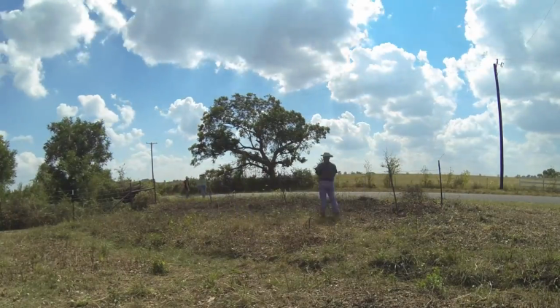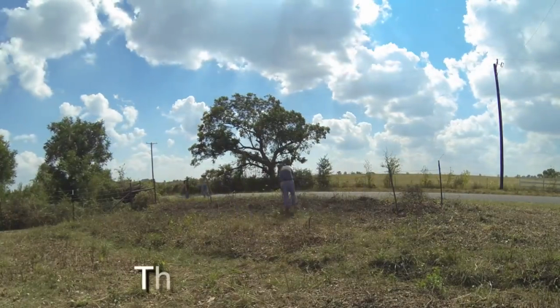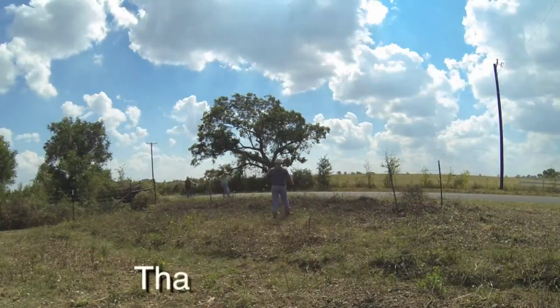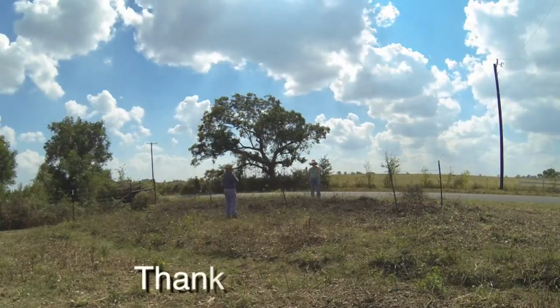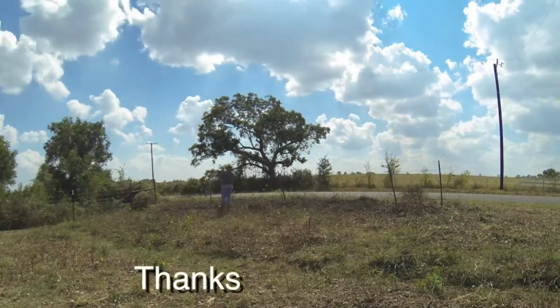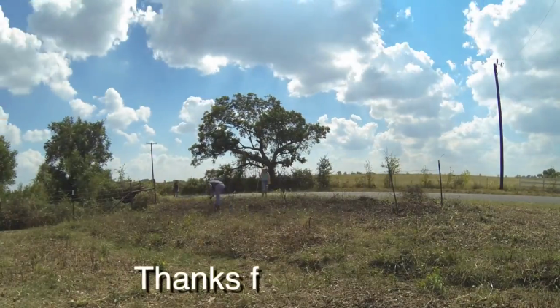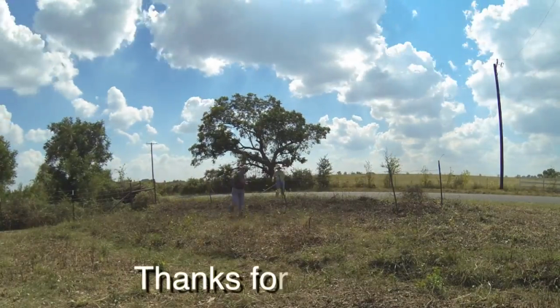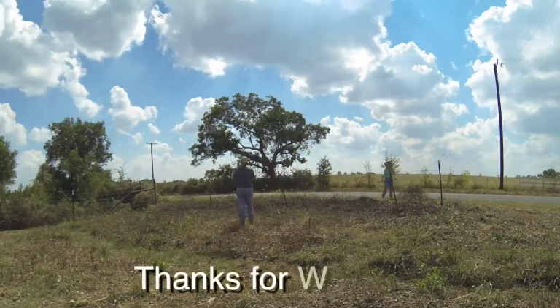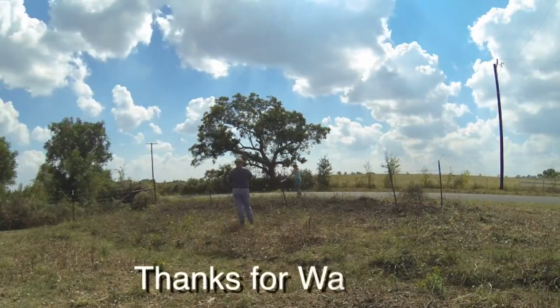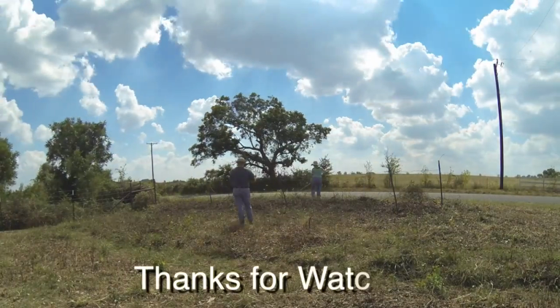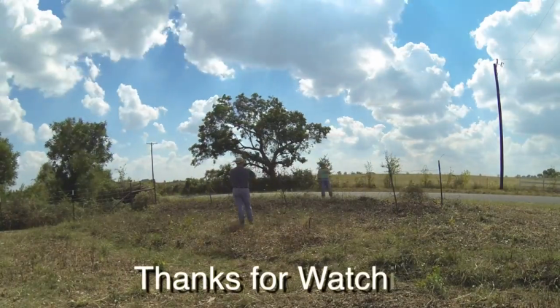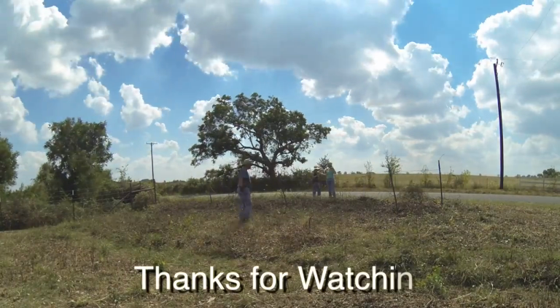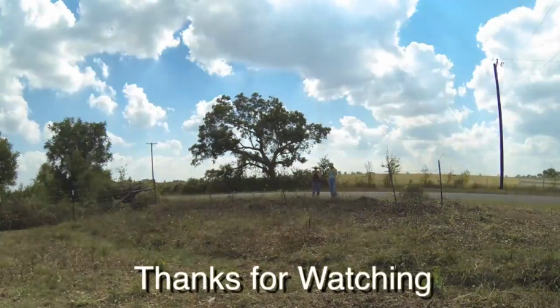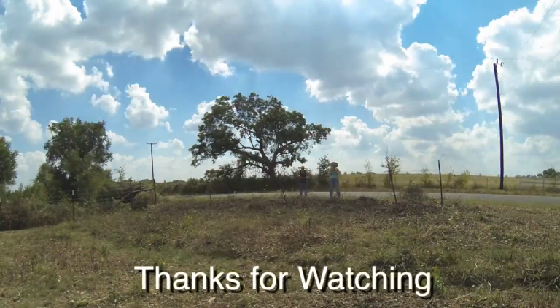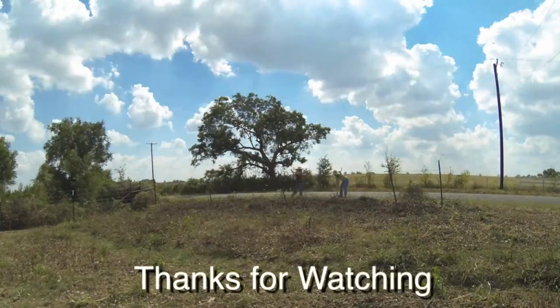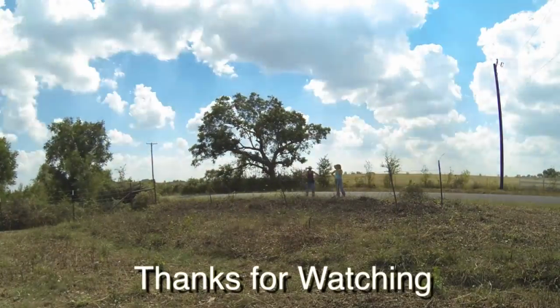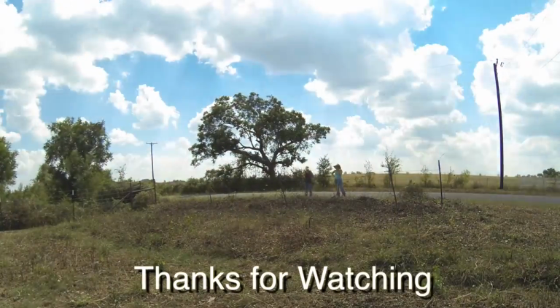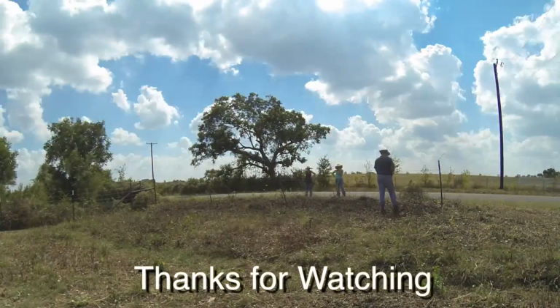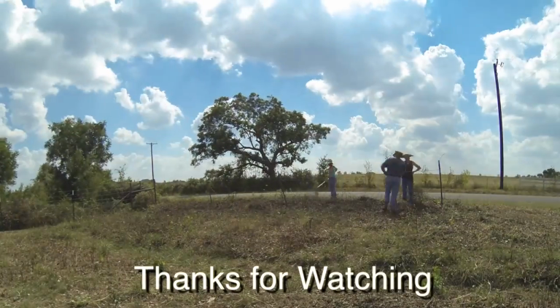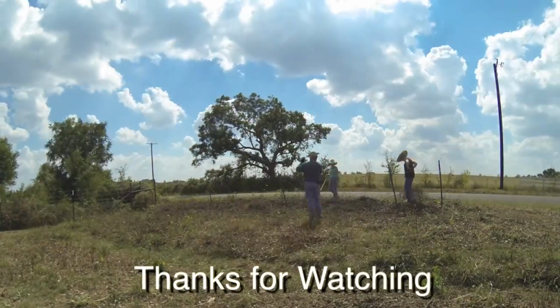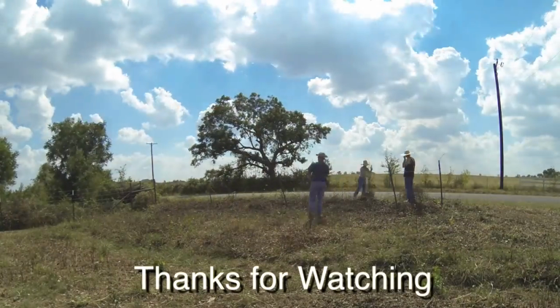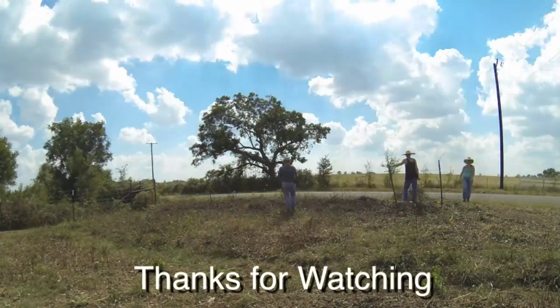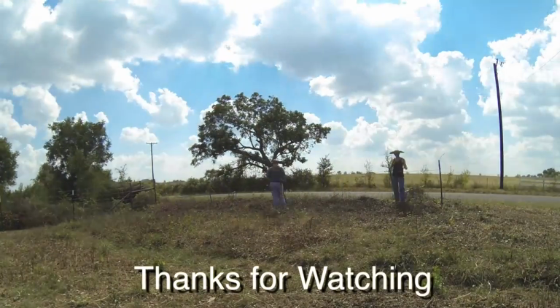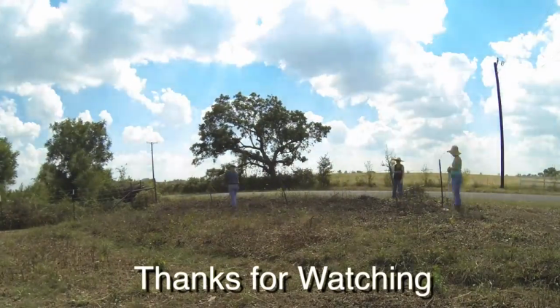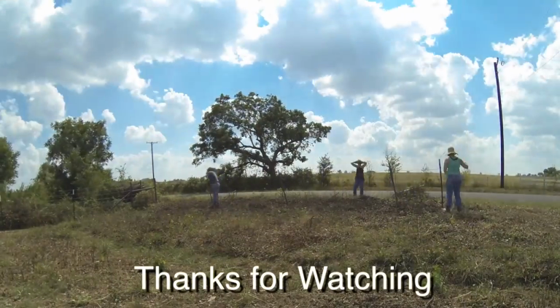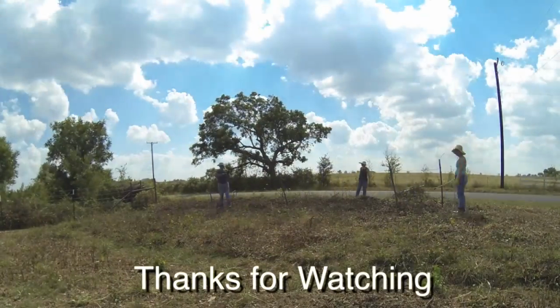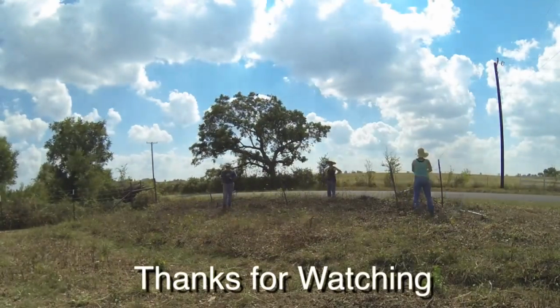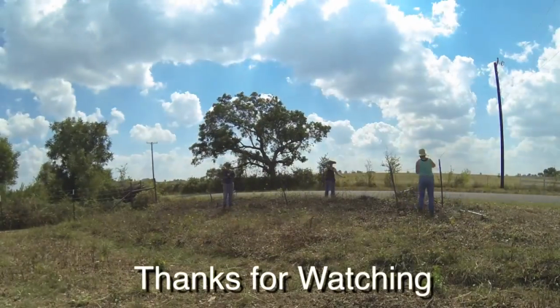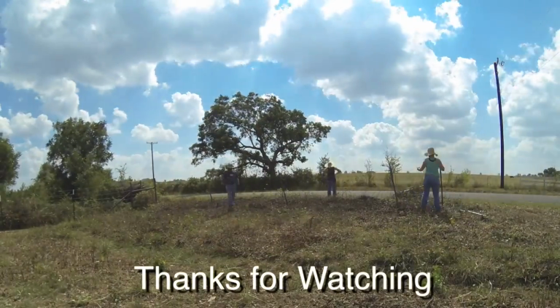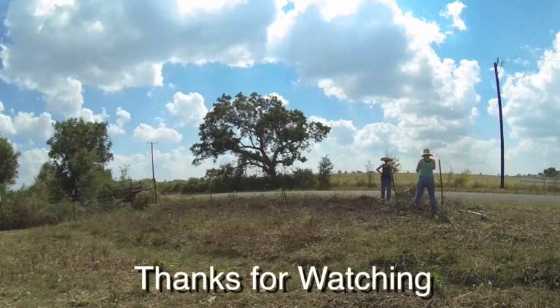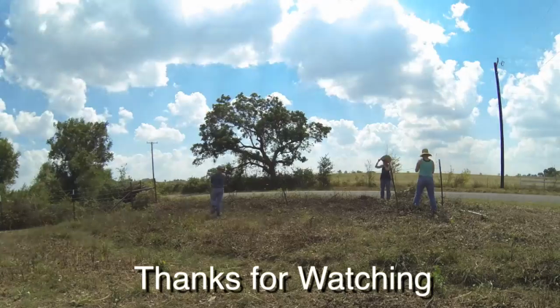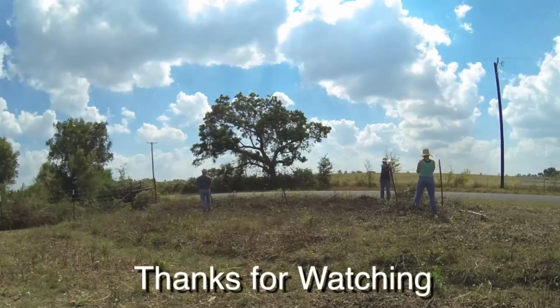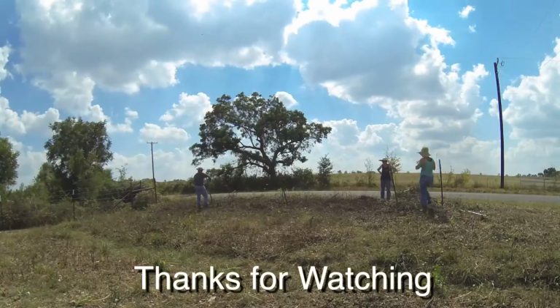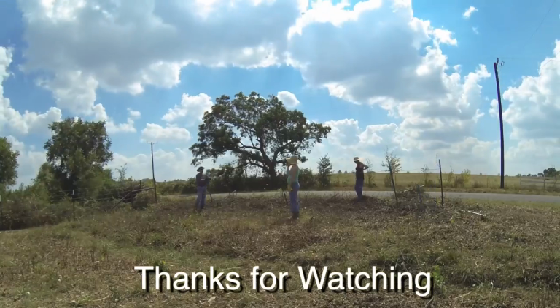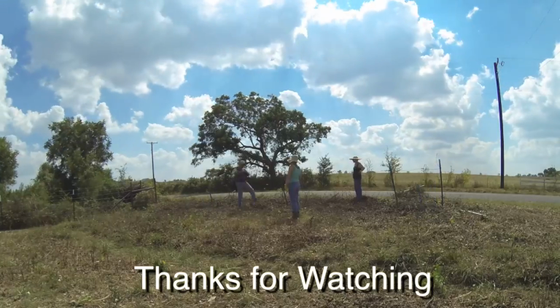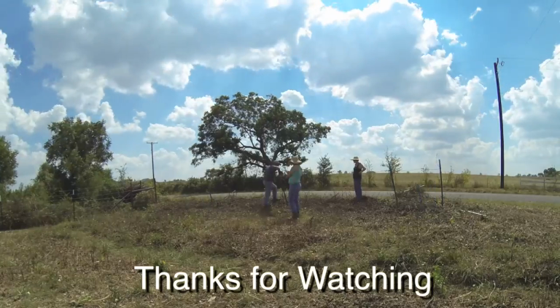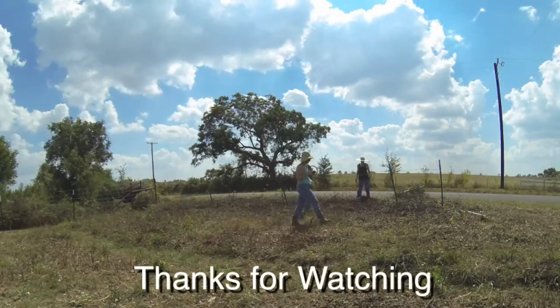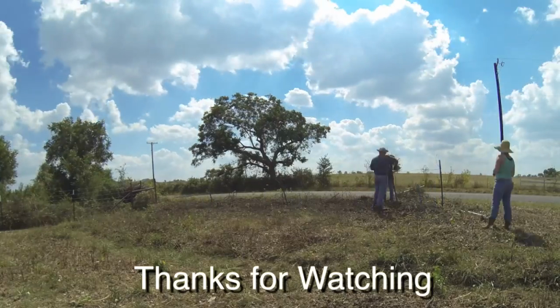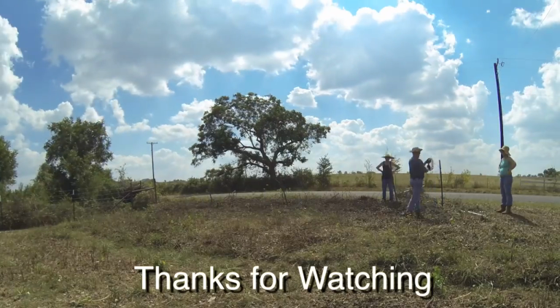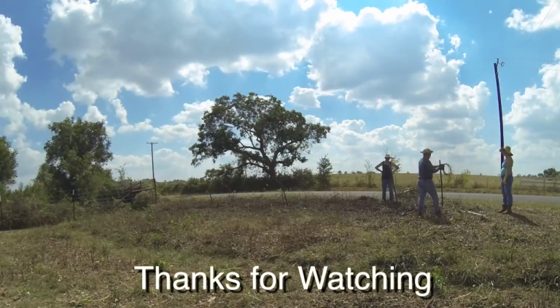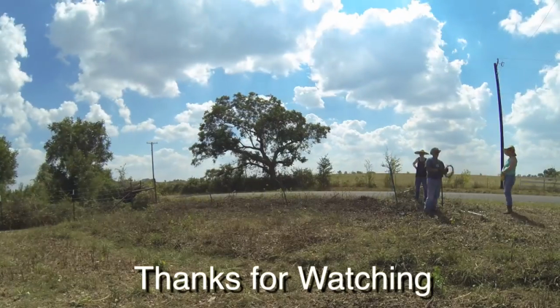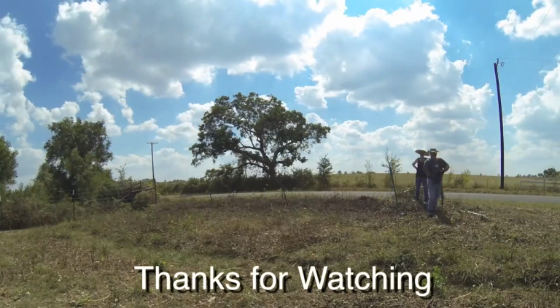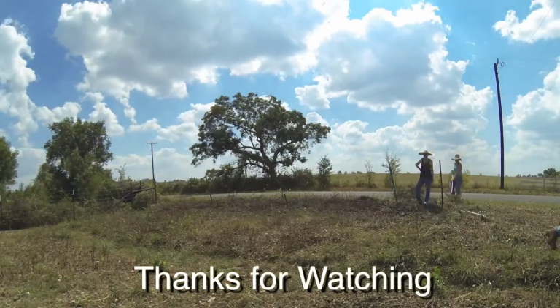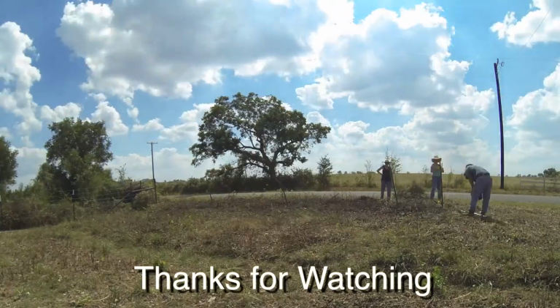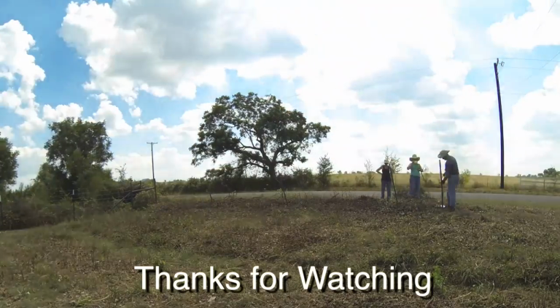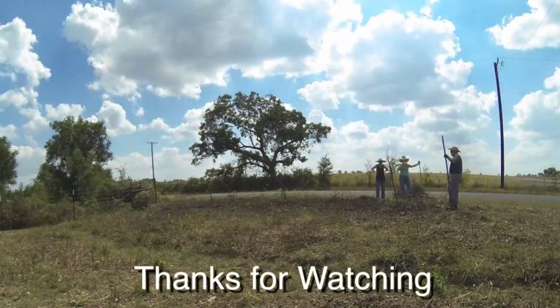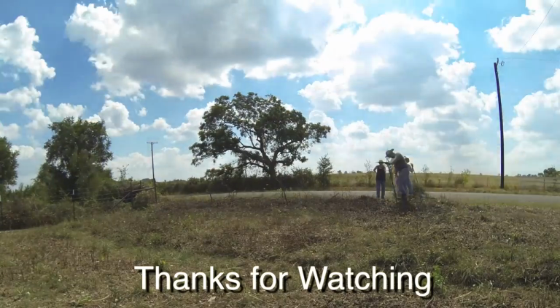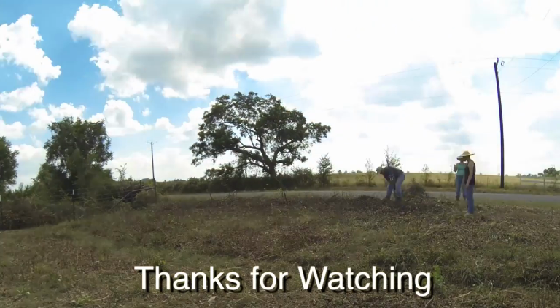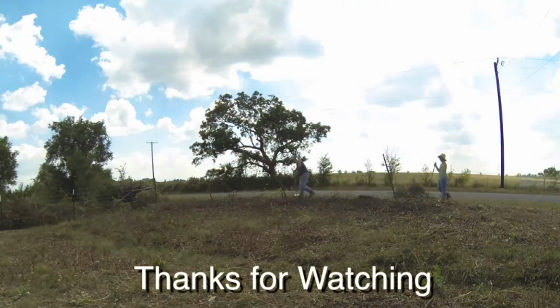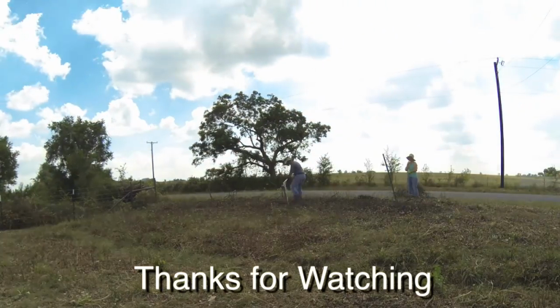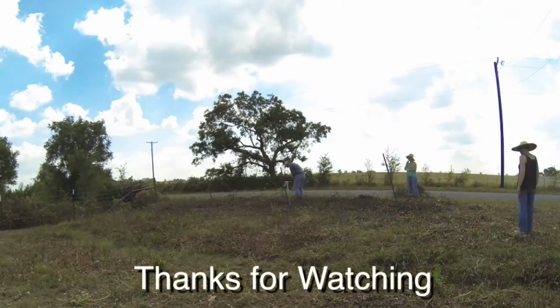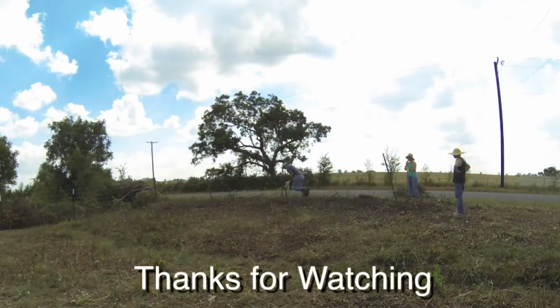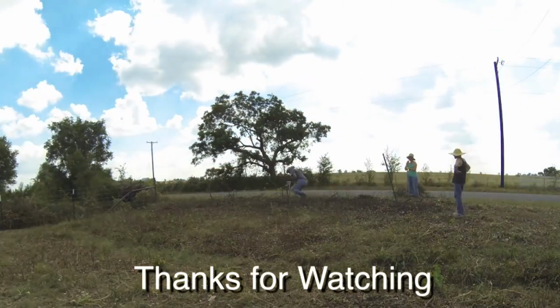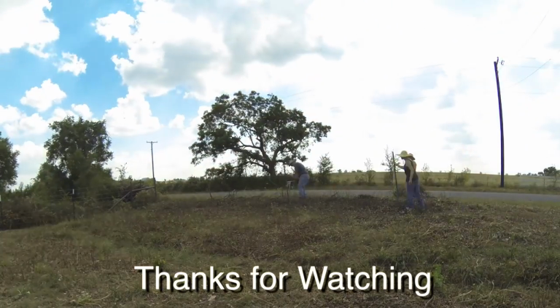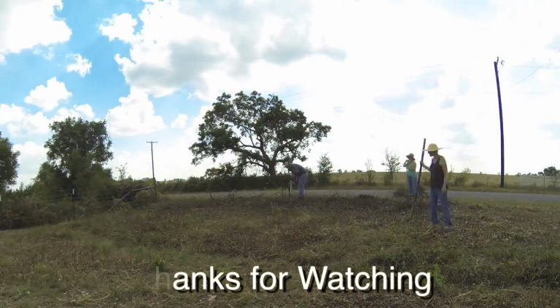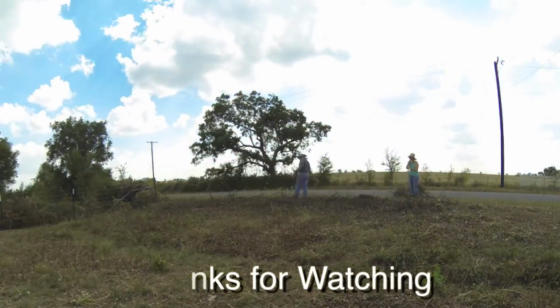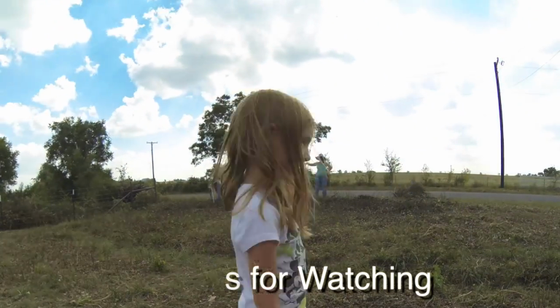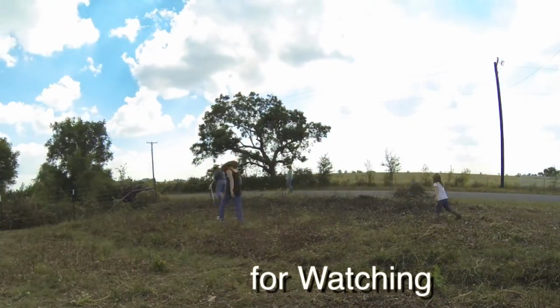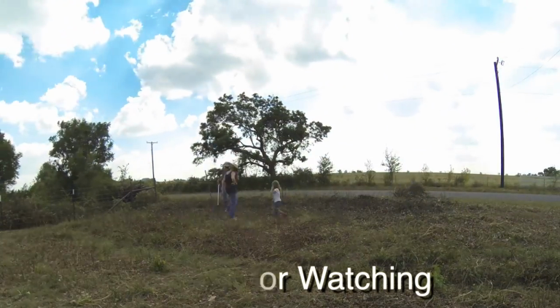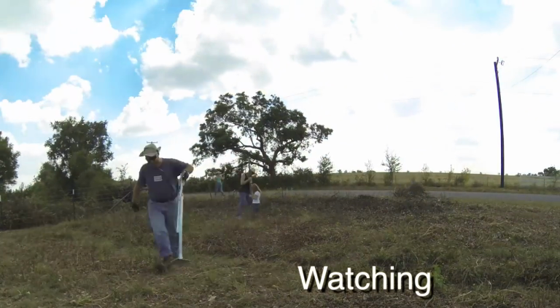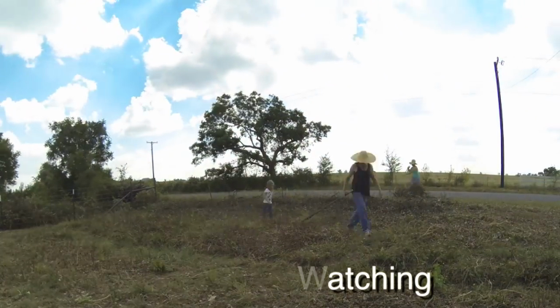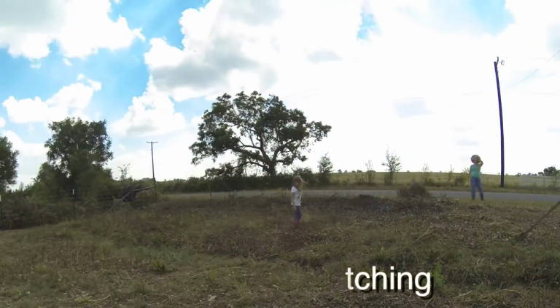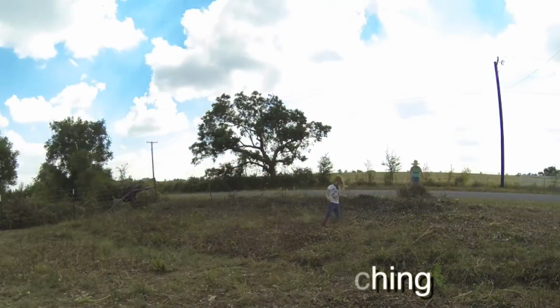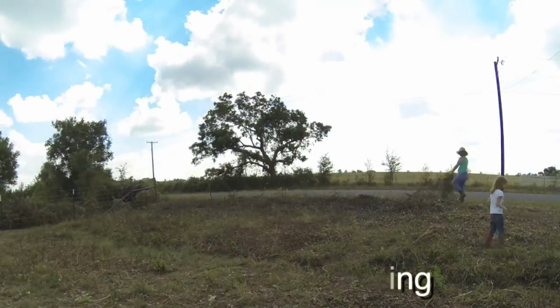If you'd like to see more about what we're doing on the farm and get some quick updates, we do a release every Friday, so subscribe to get those right to you.